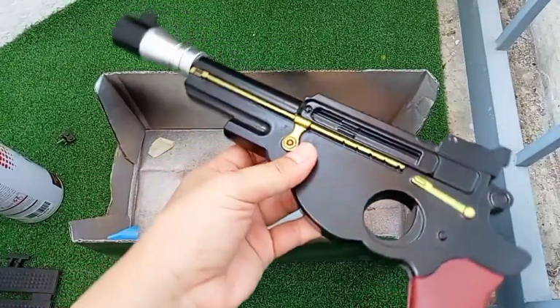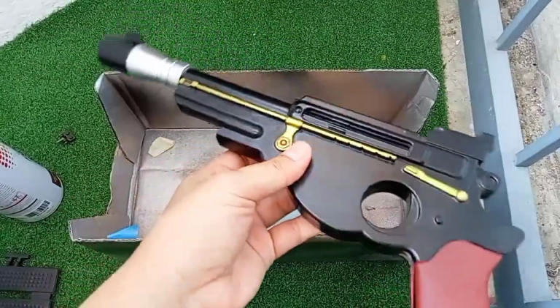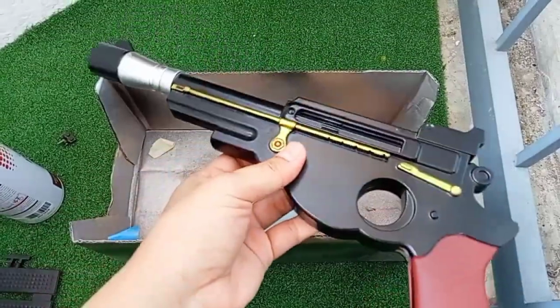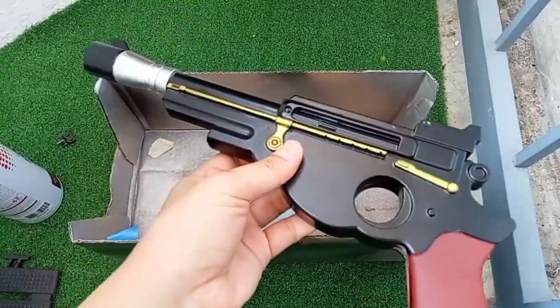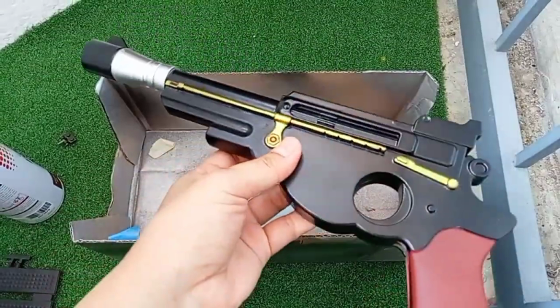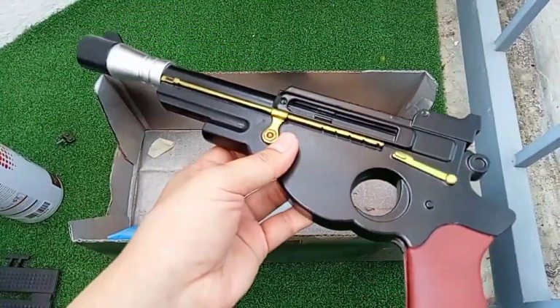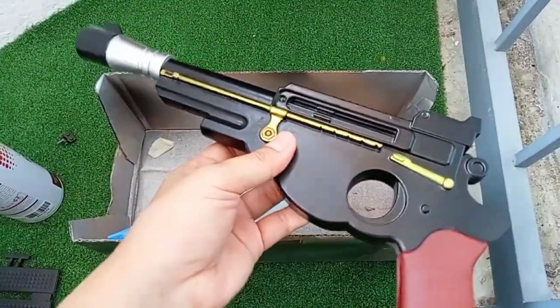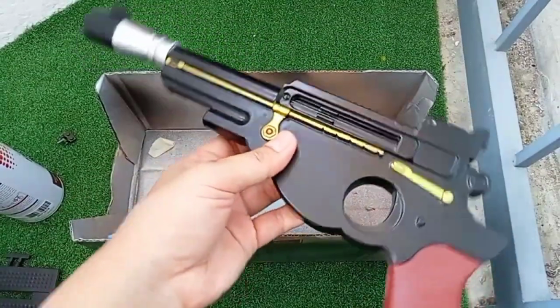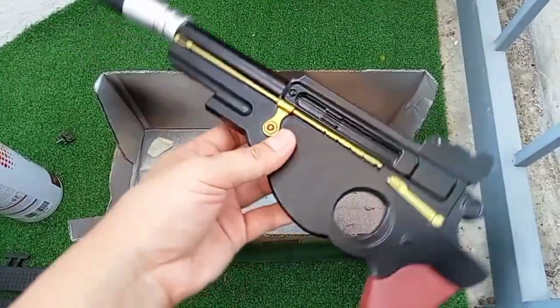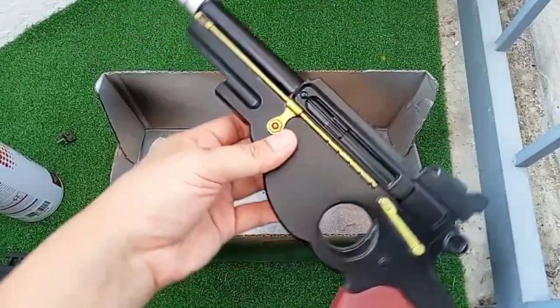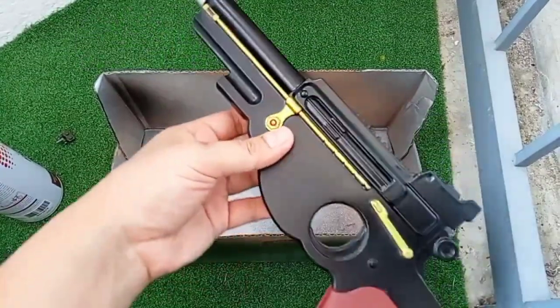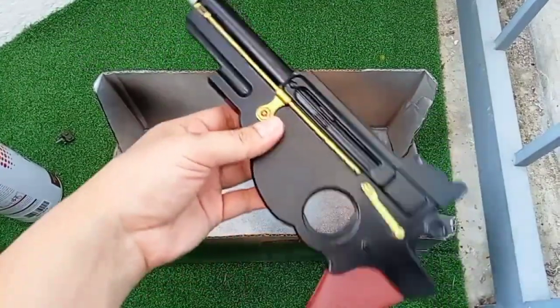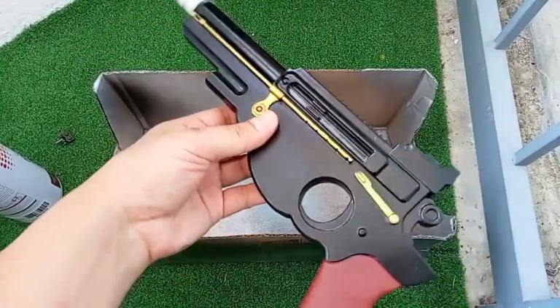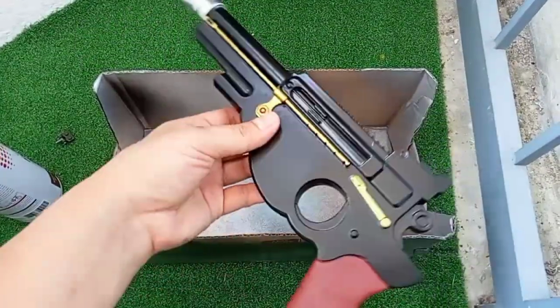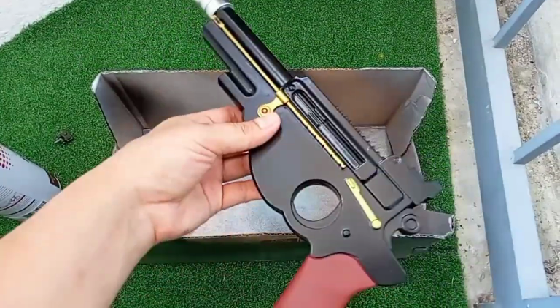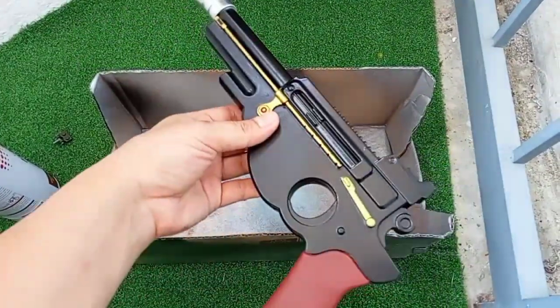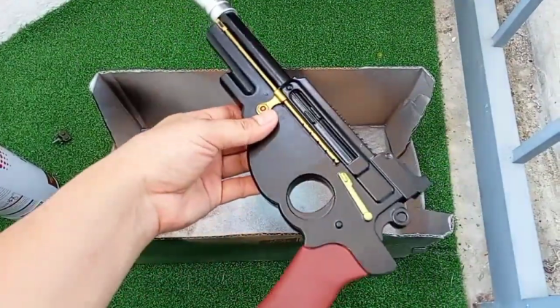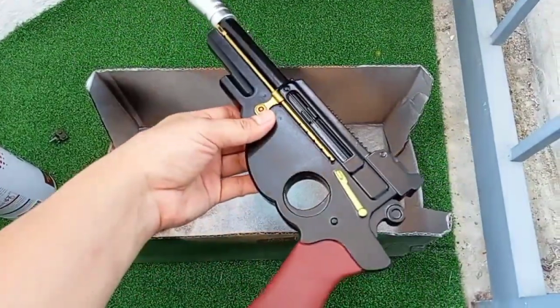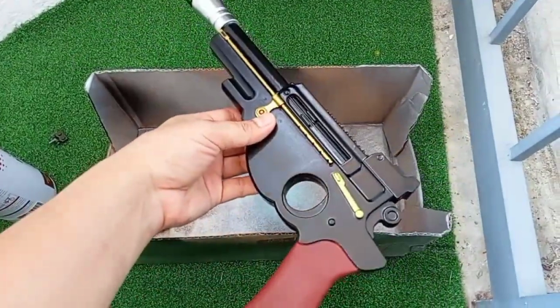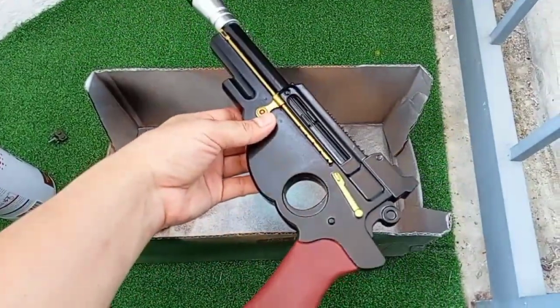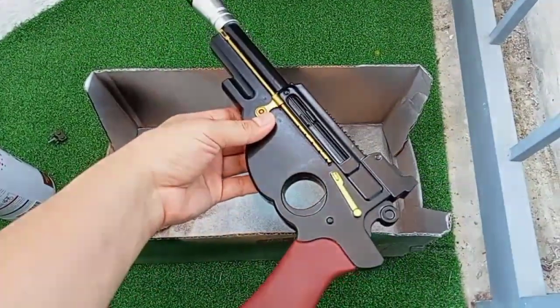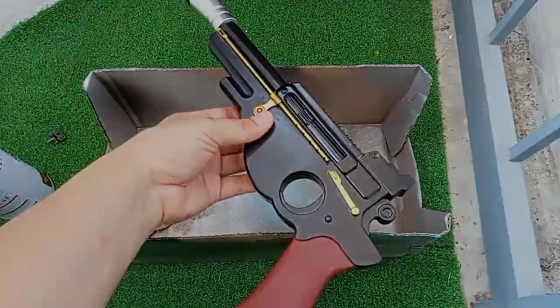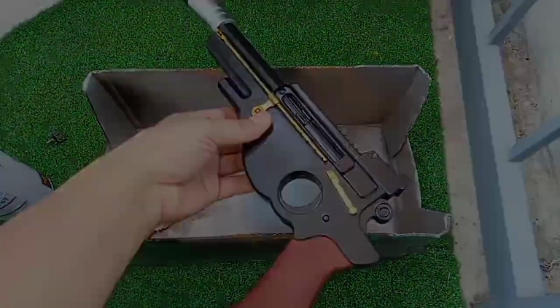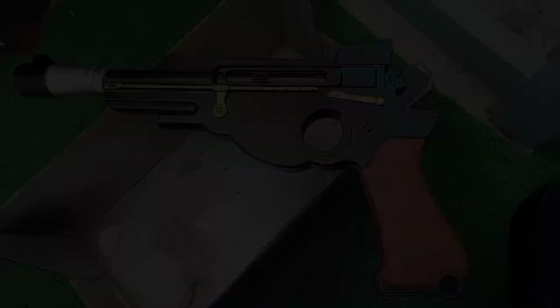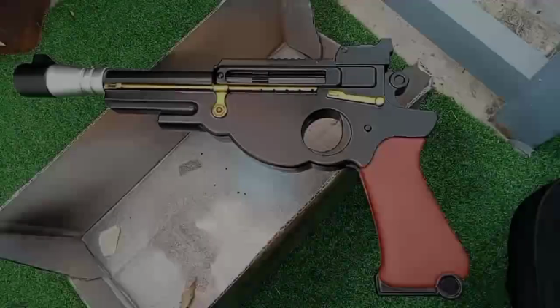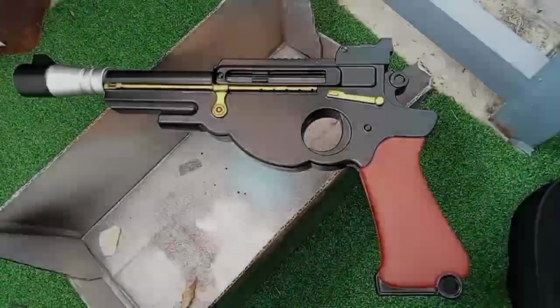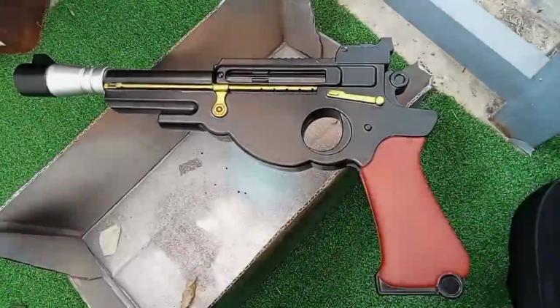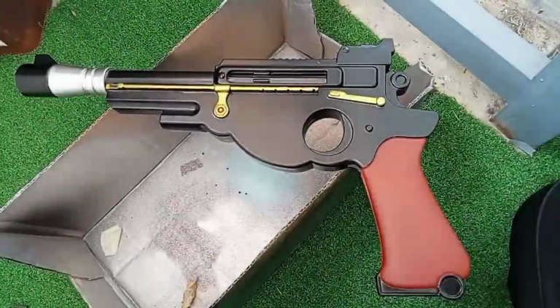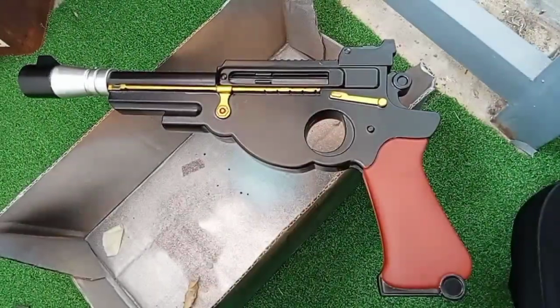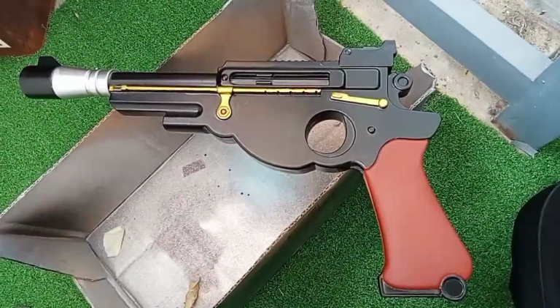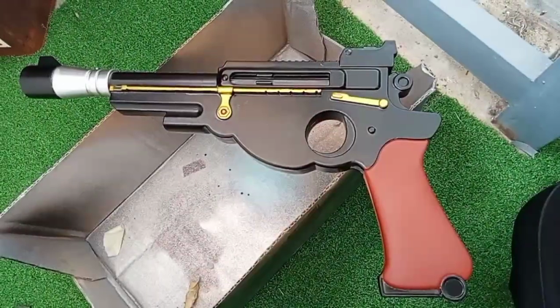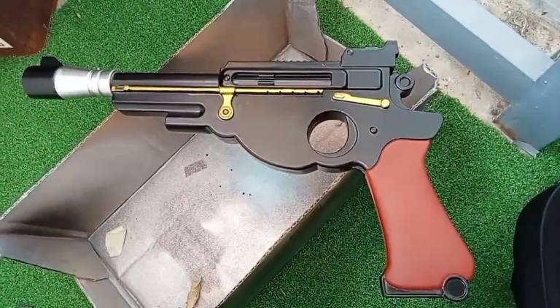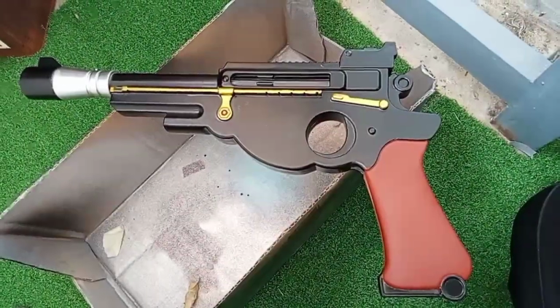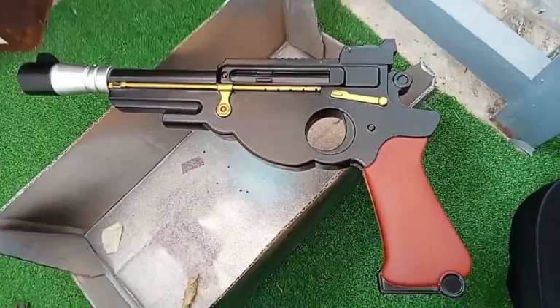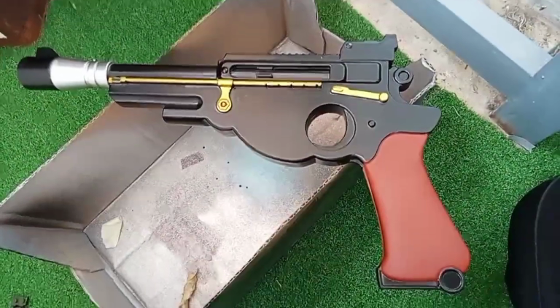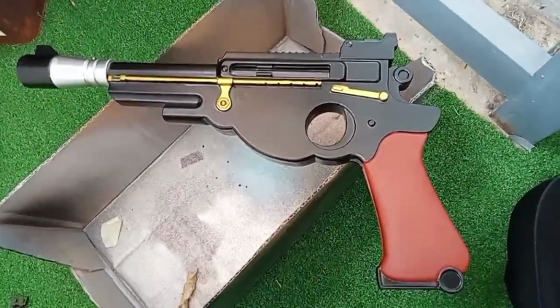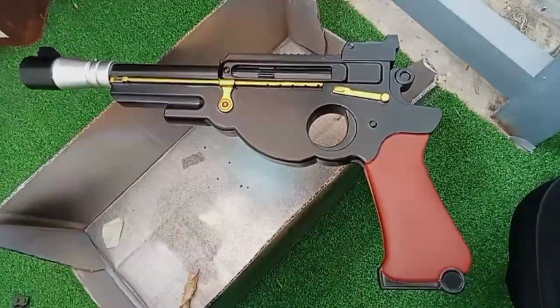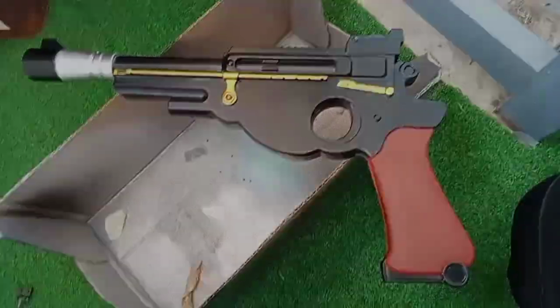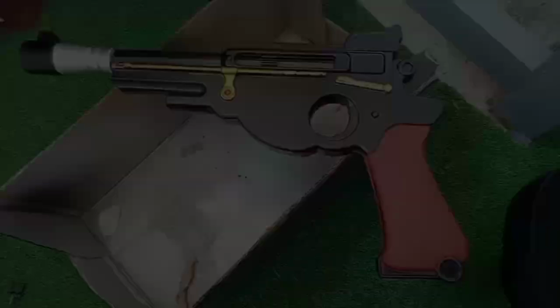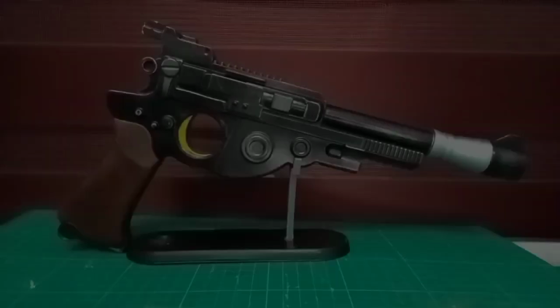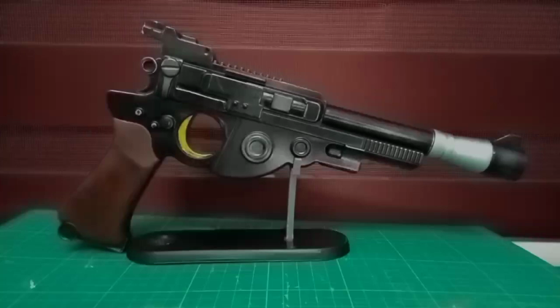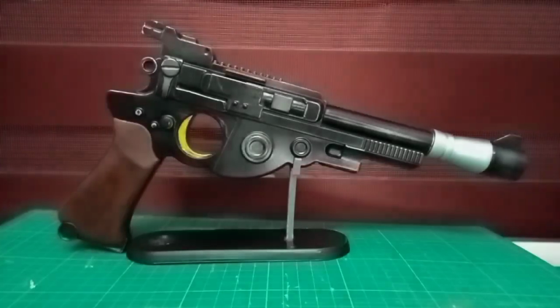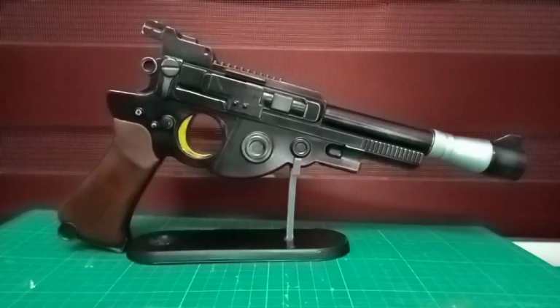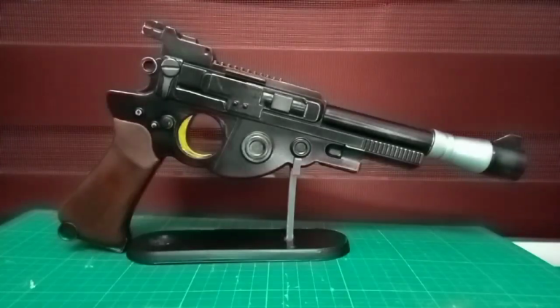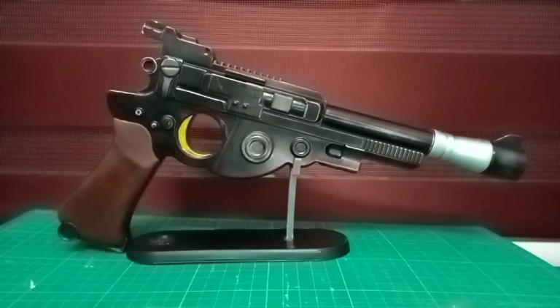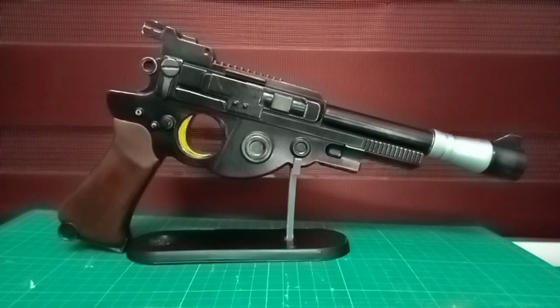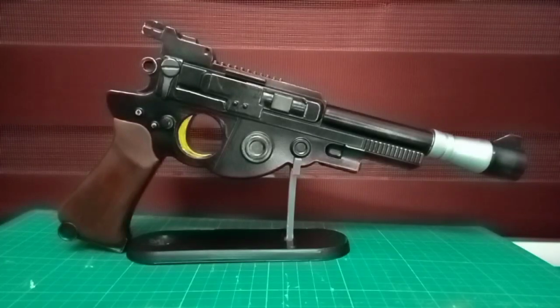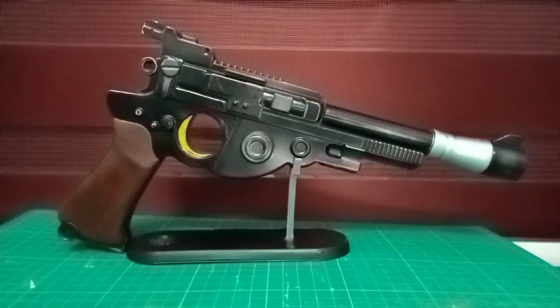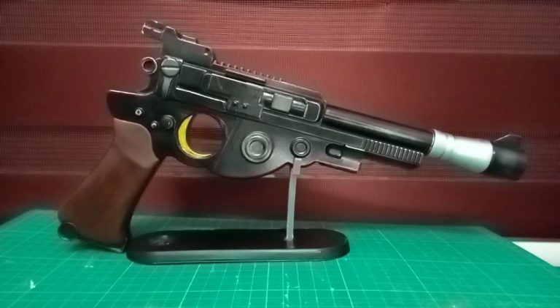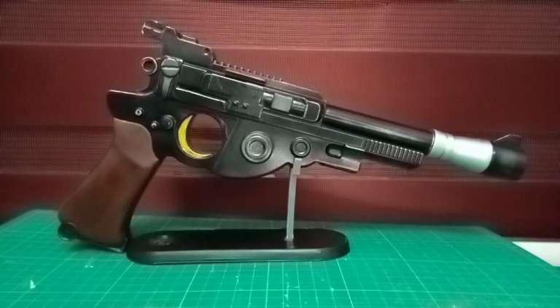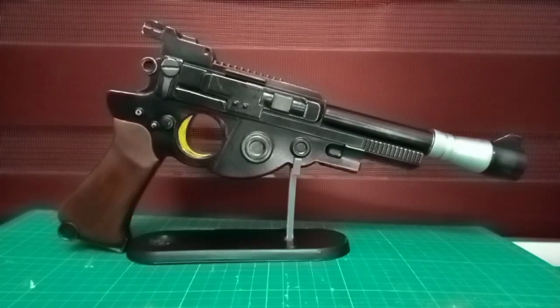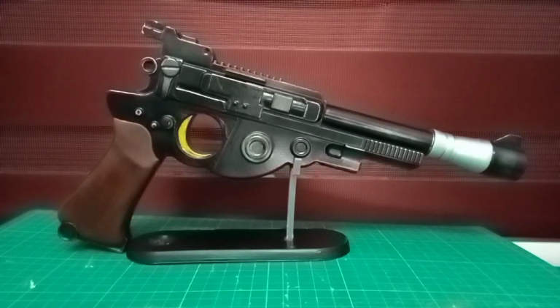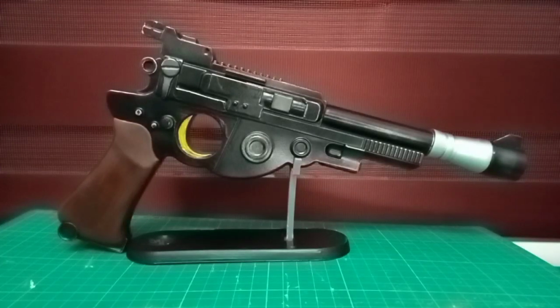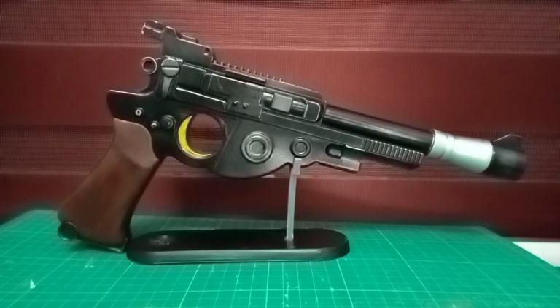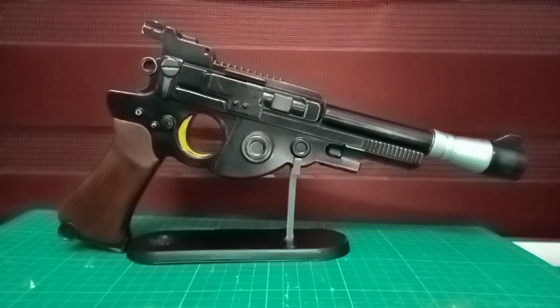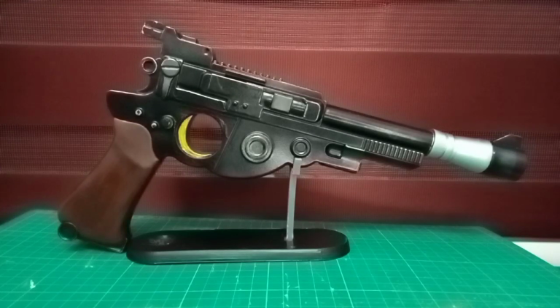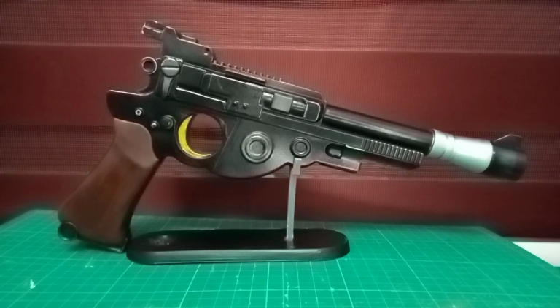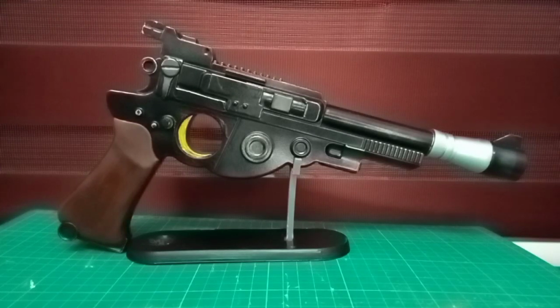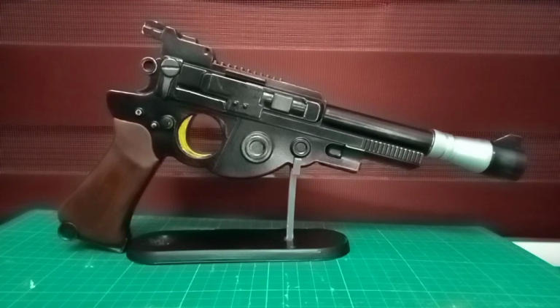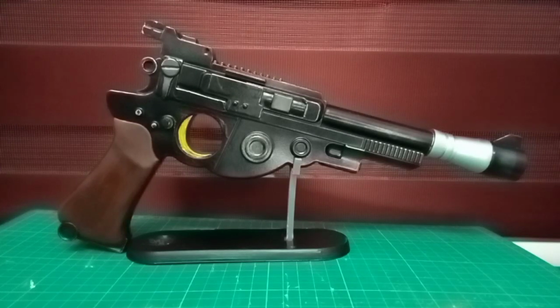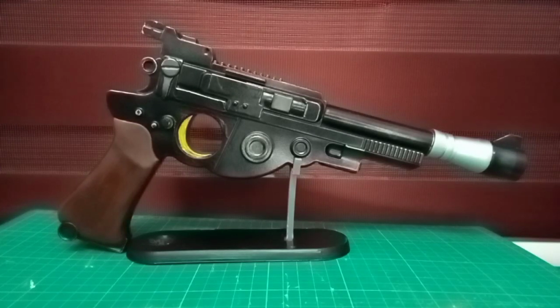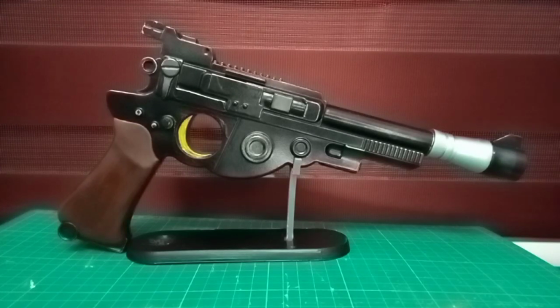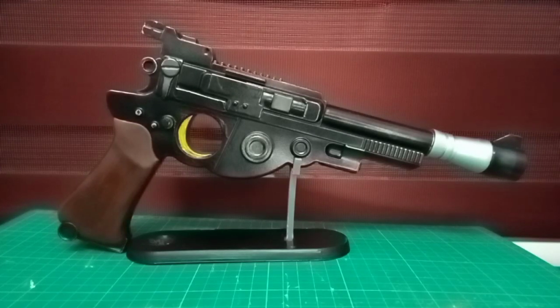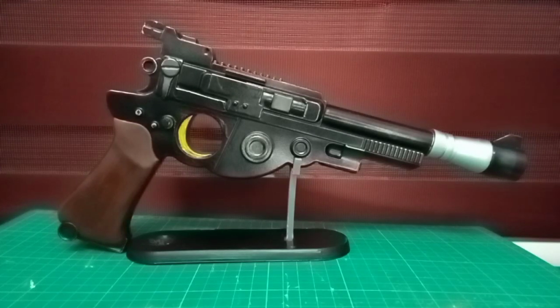Now the next step is the weathering. I'm using a very little graphite on the body surface to add more metal effect.